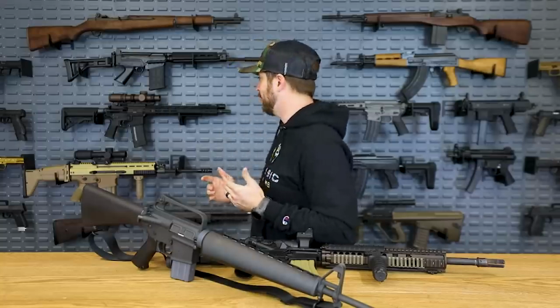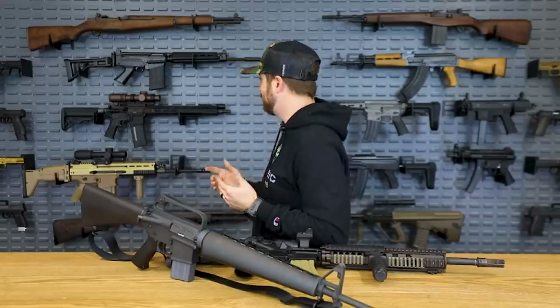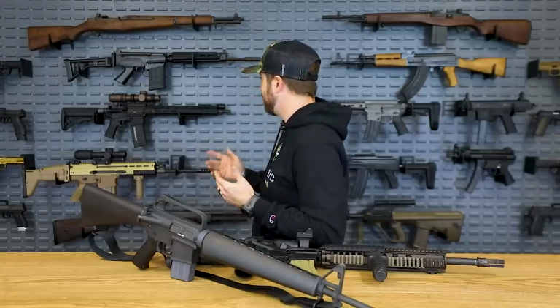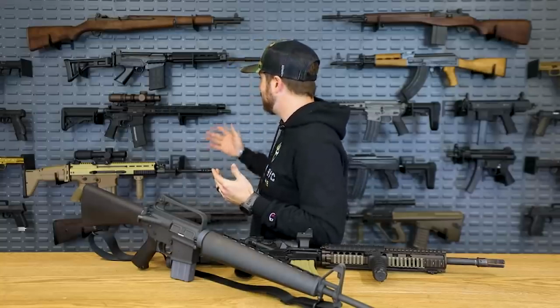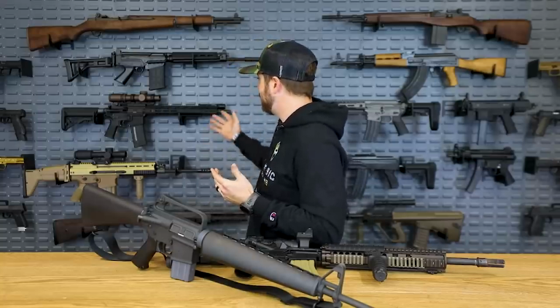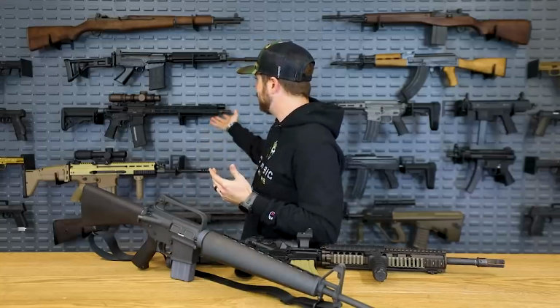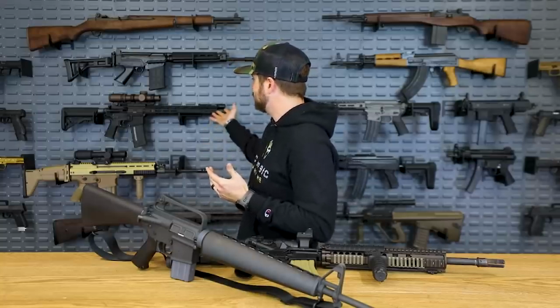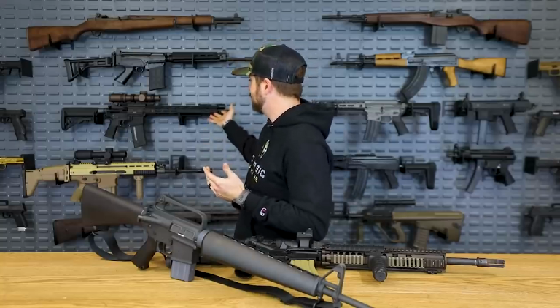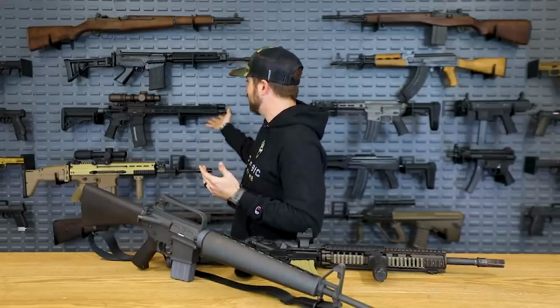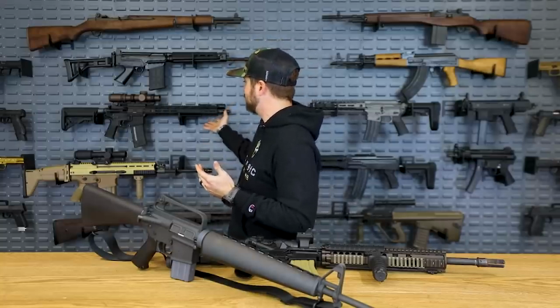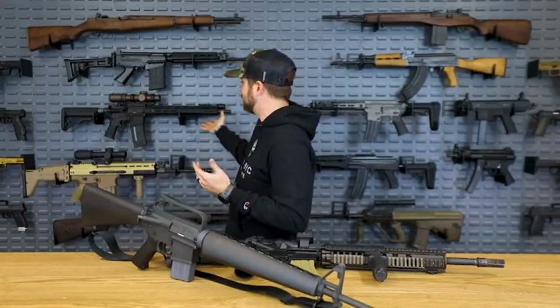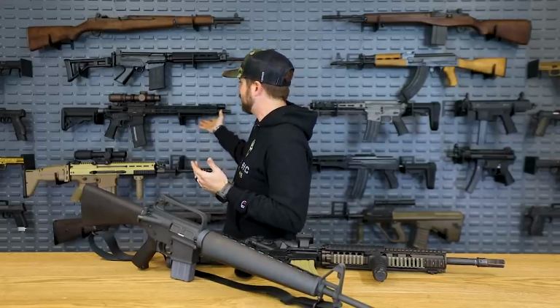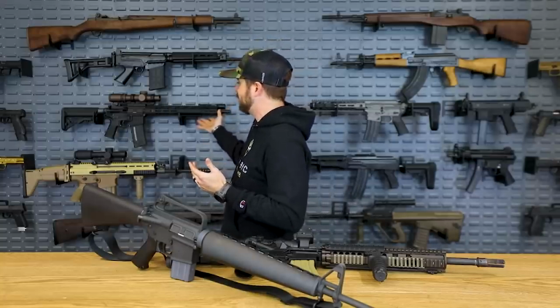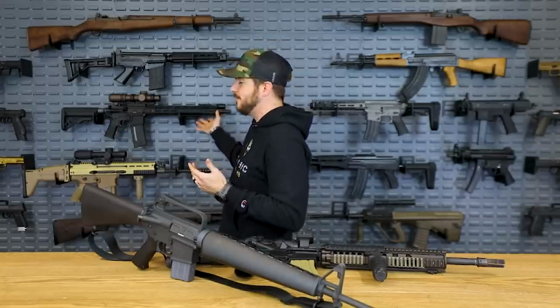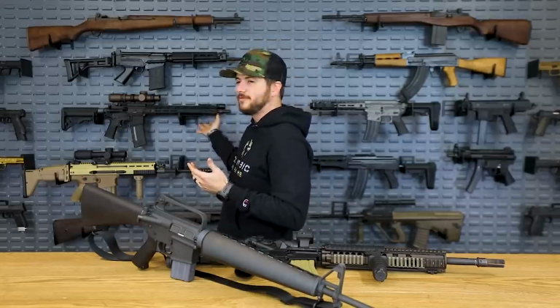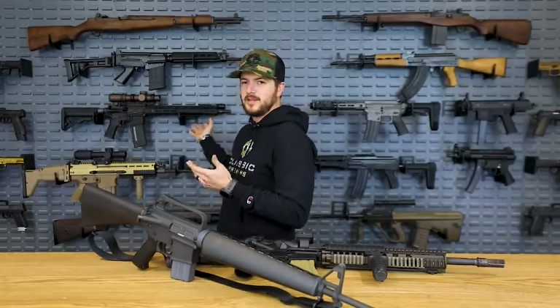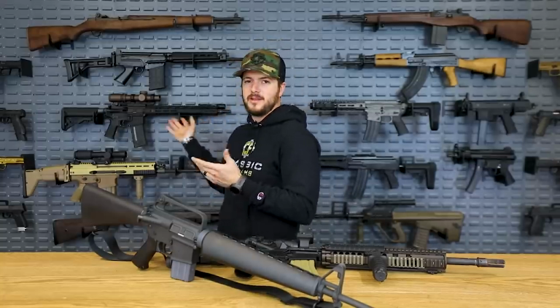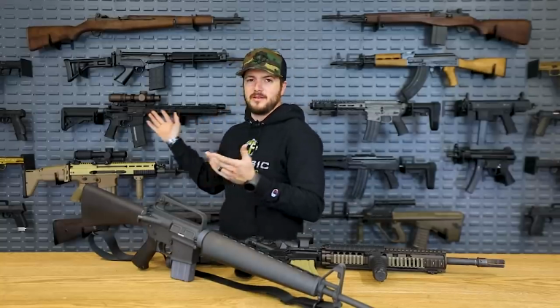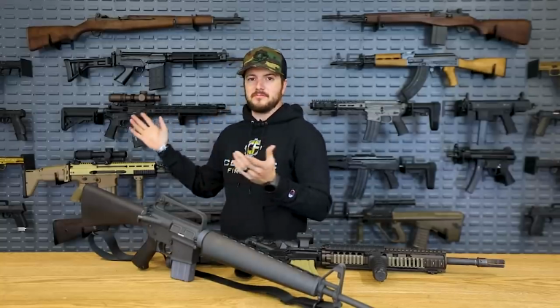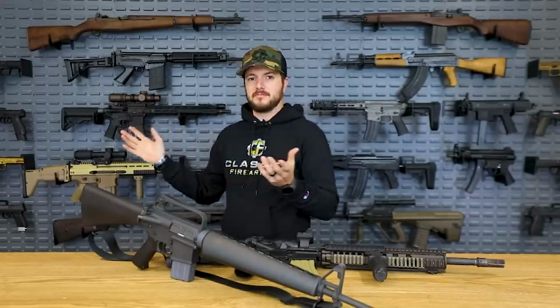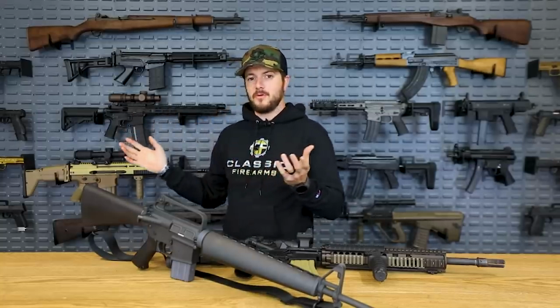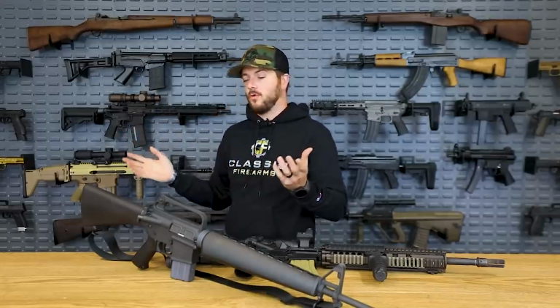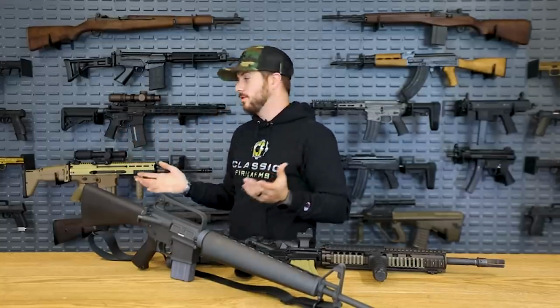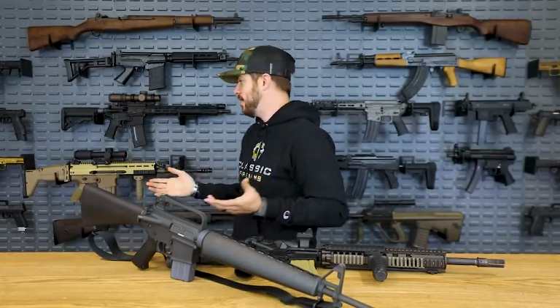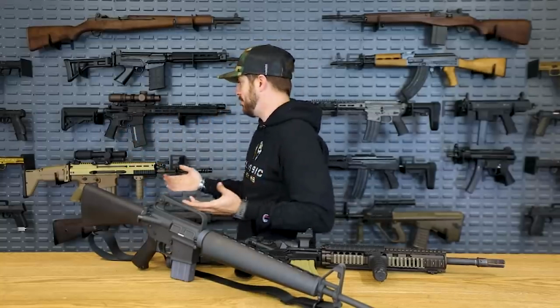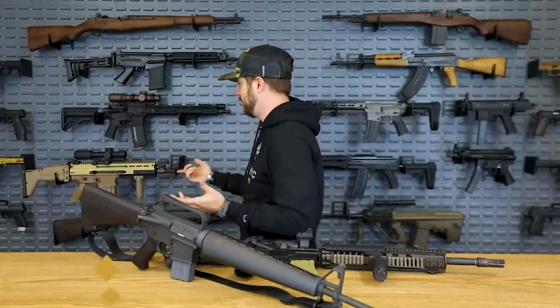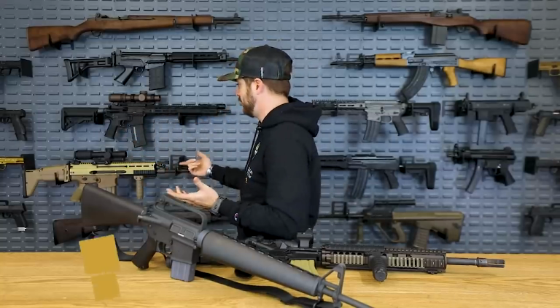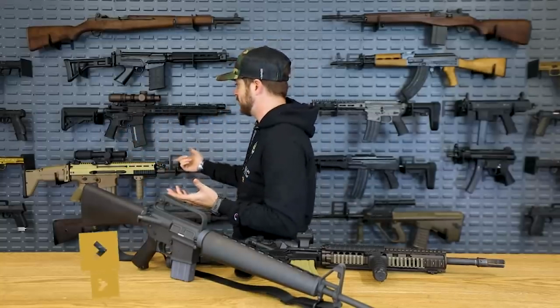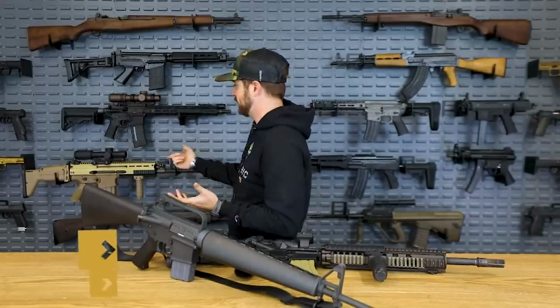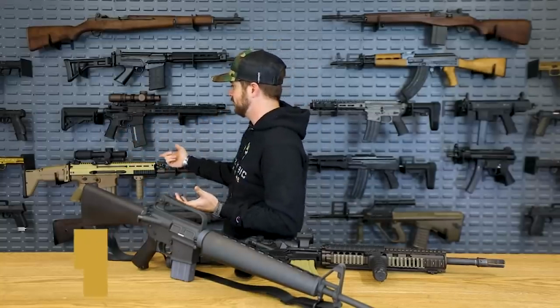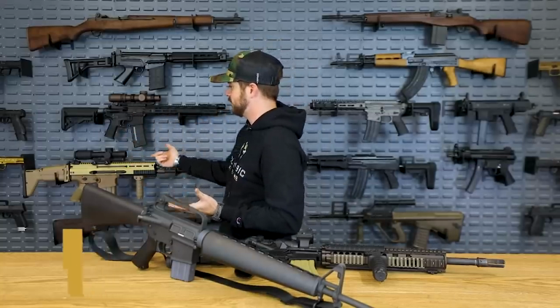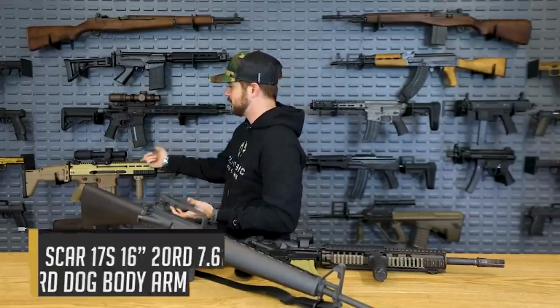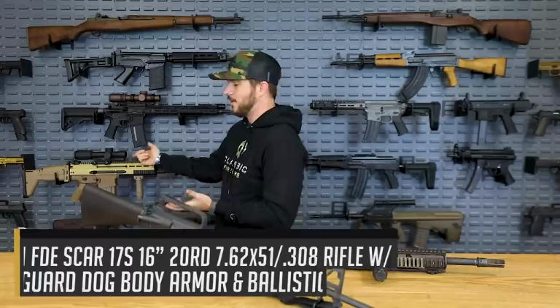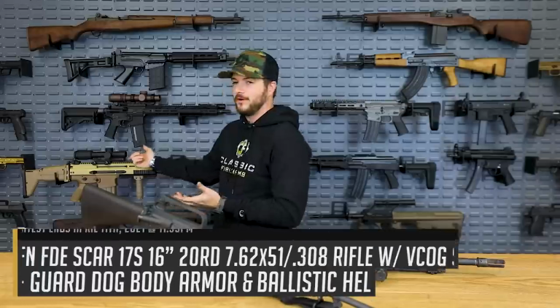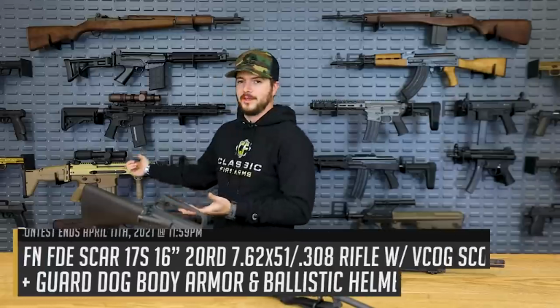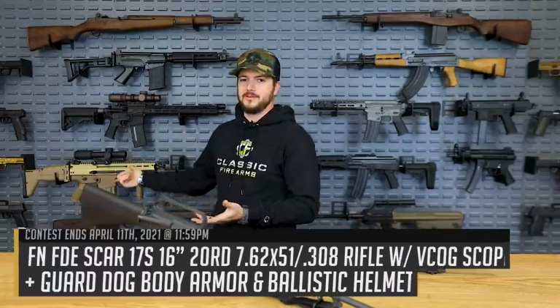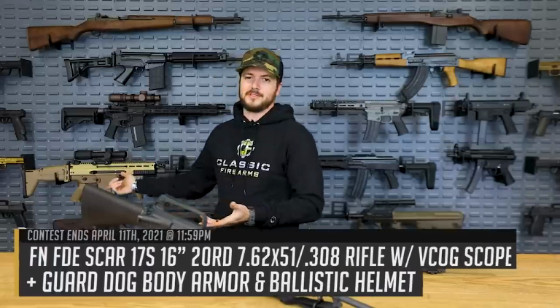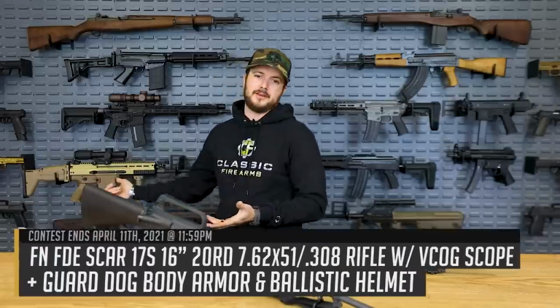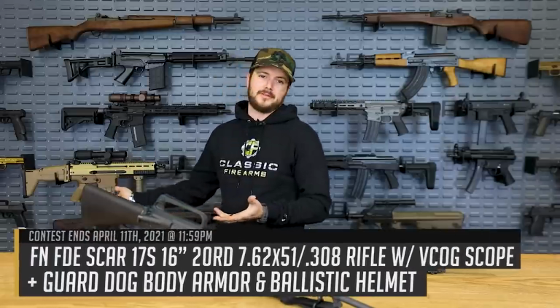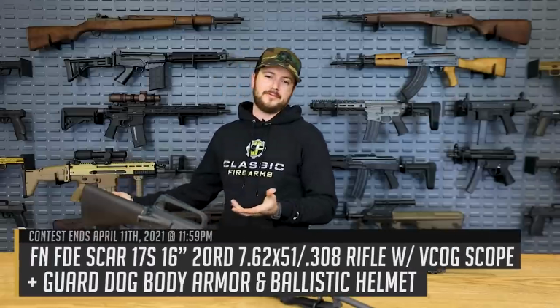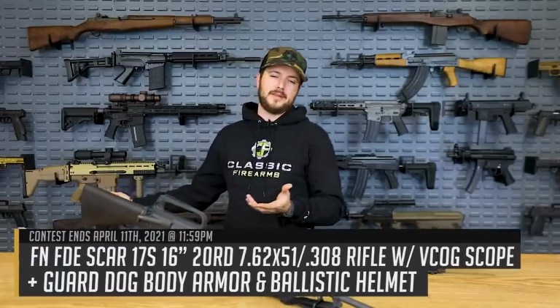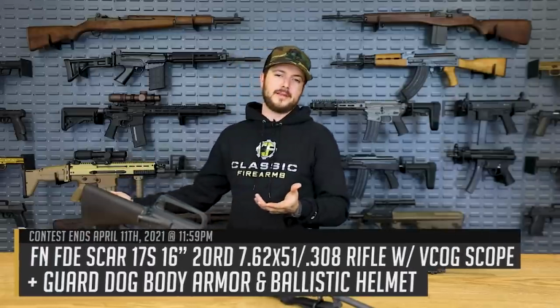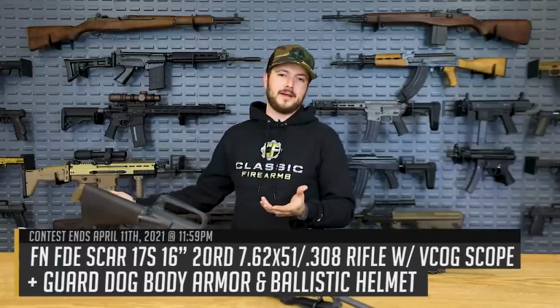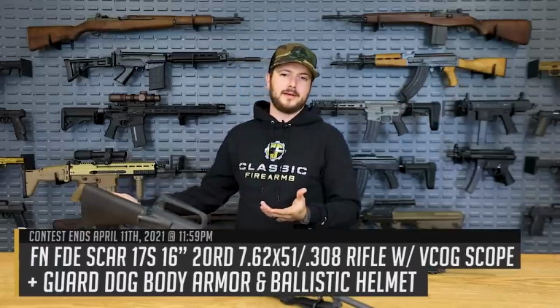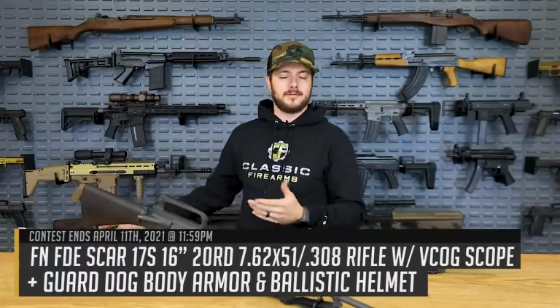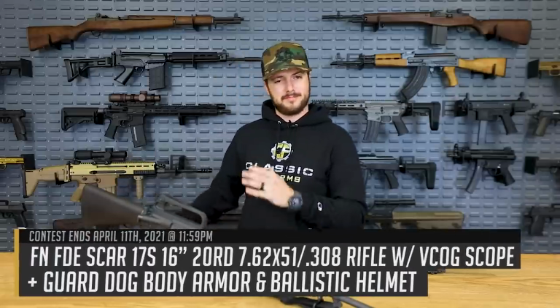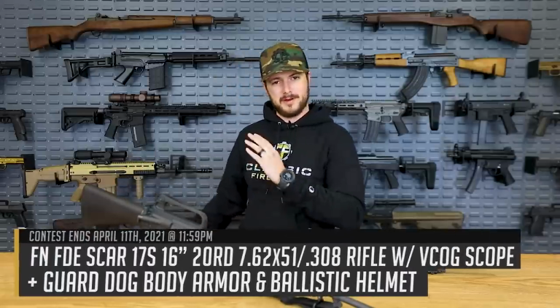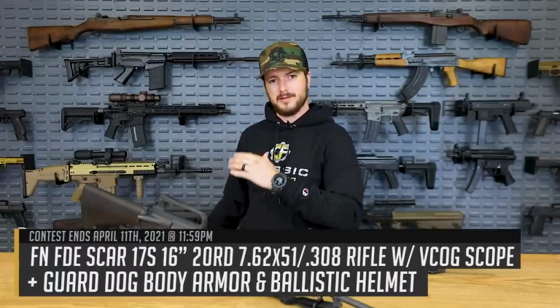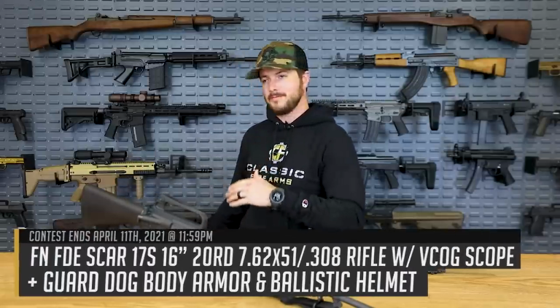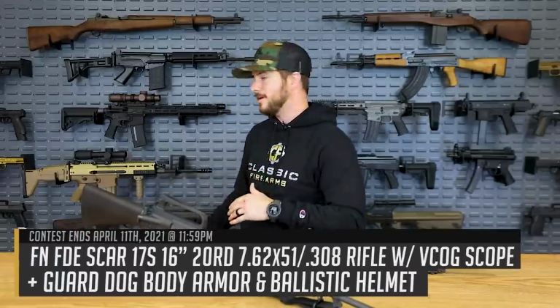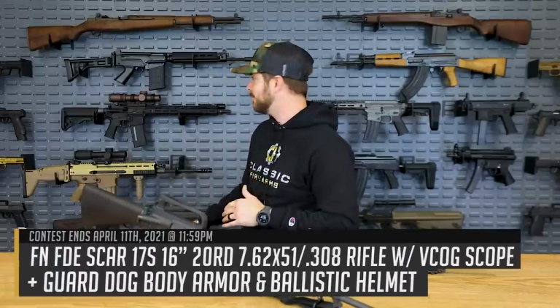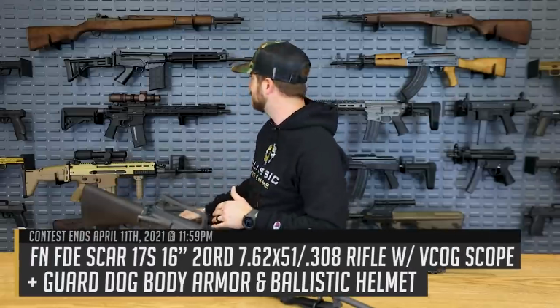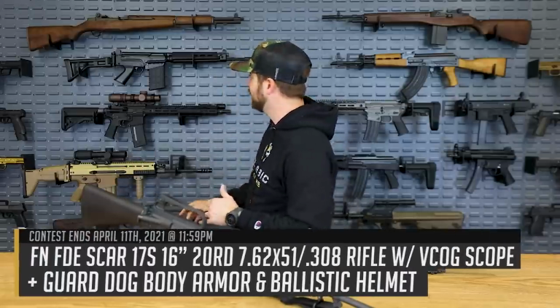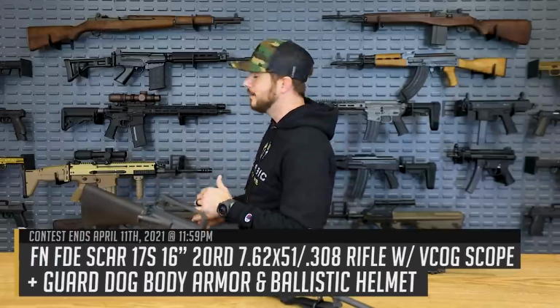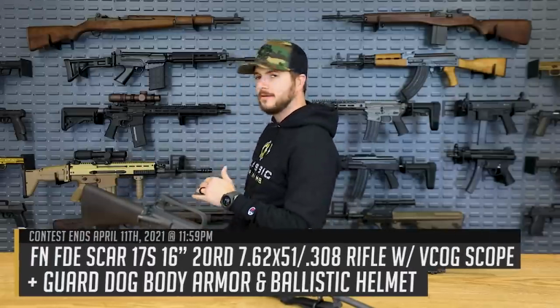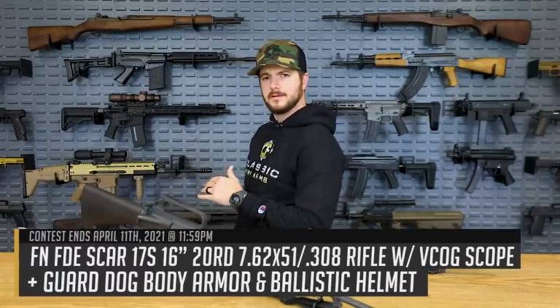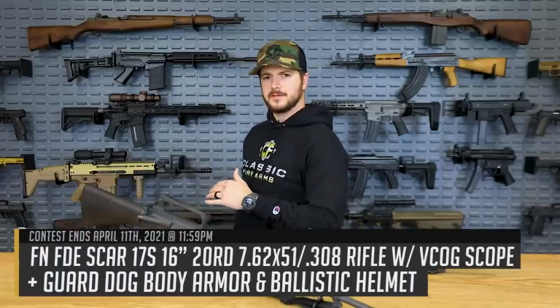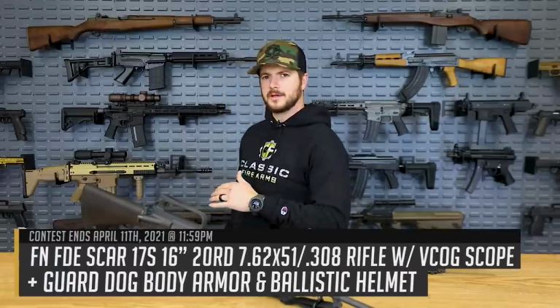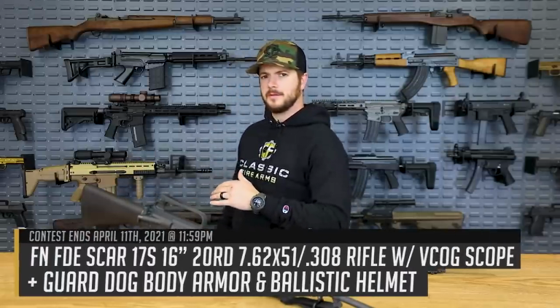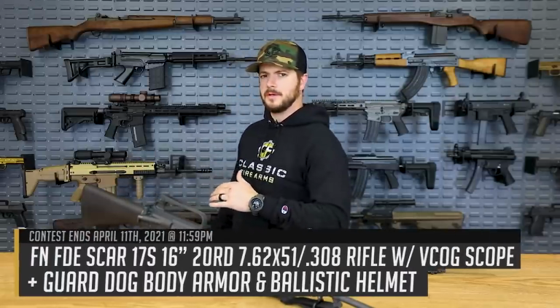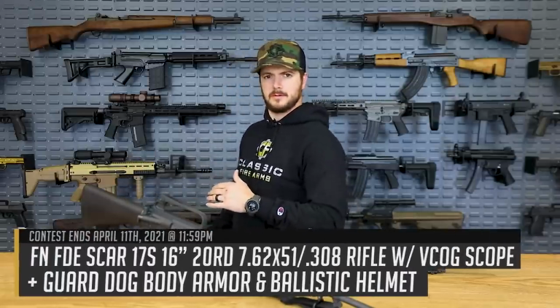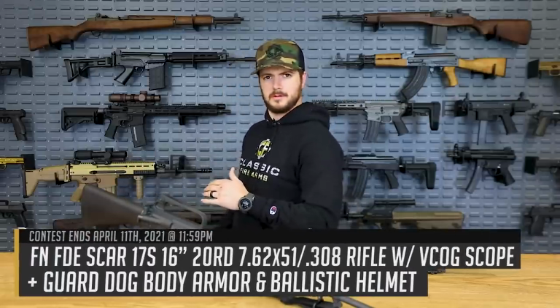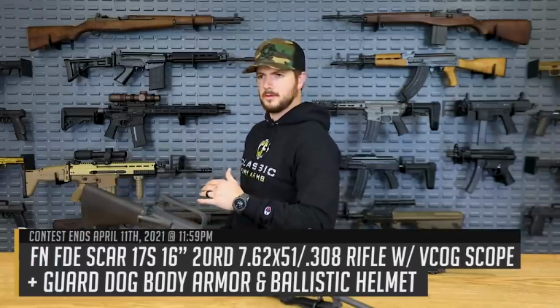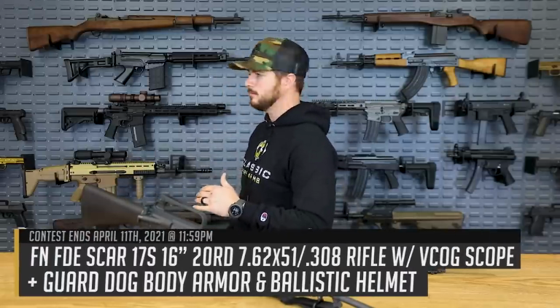It could be maybe this Knight's SR-15, or maybe this SCAR that you see here with the VCOG with Brayden Price. Is that coming? I don't know. Maybe.